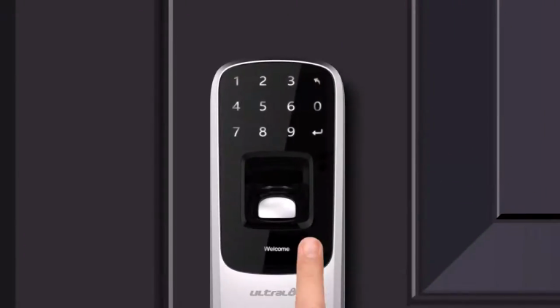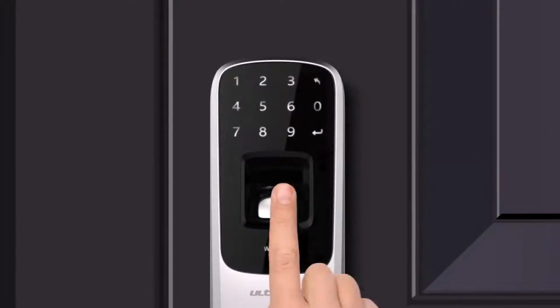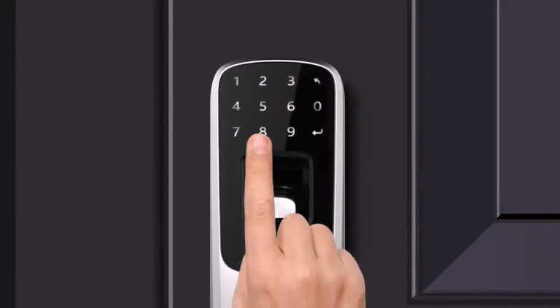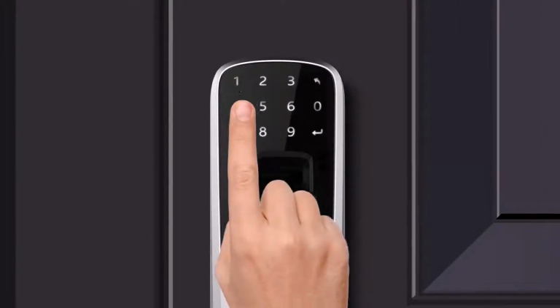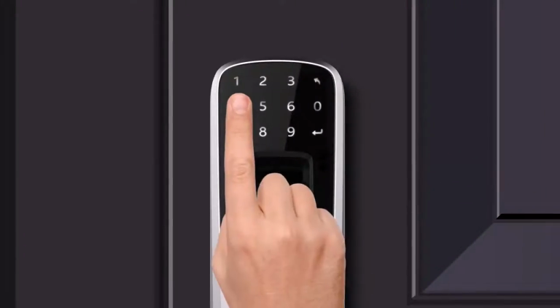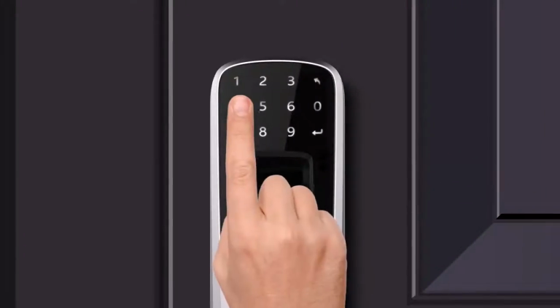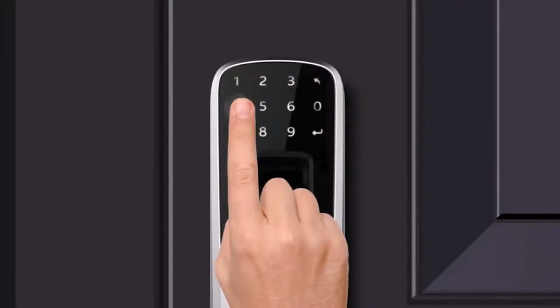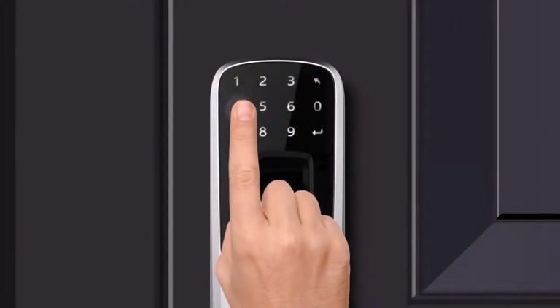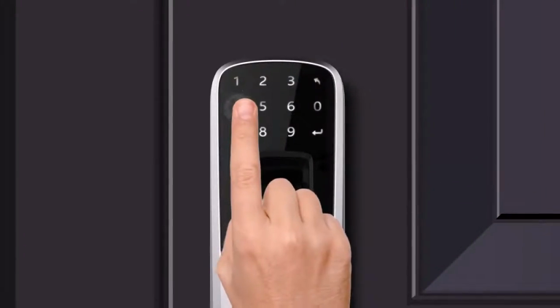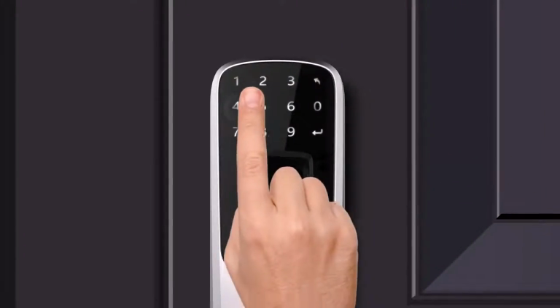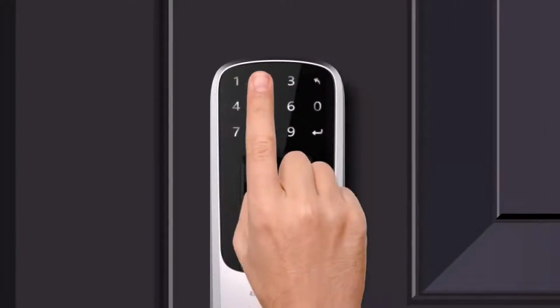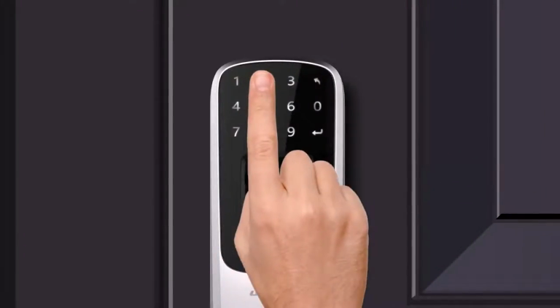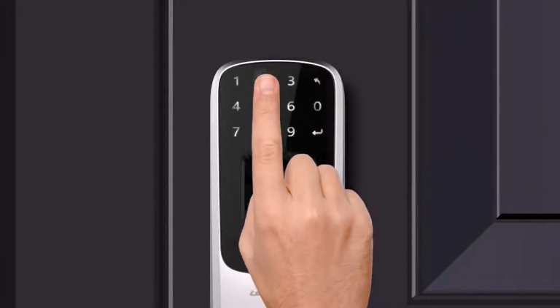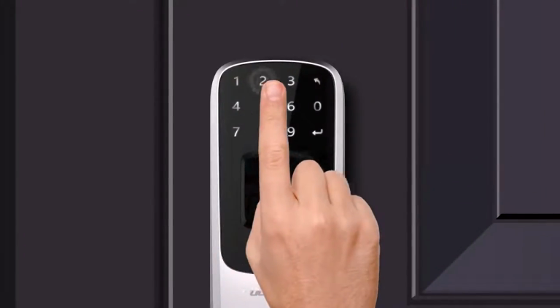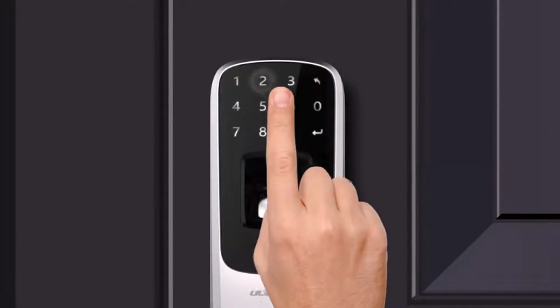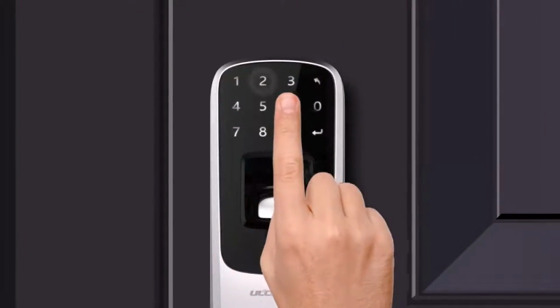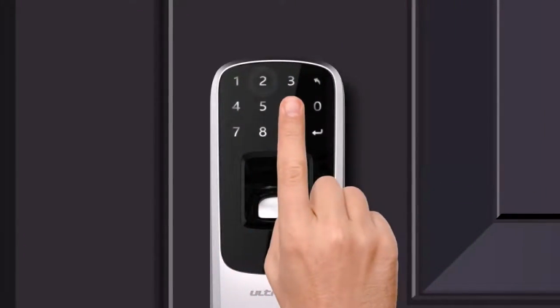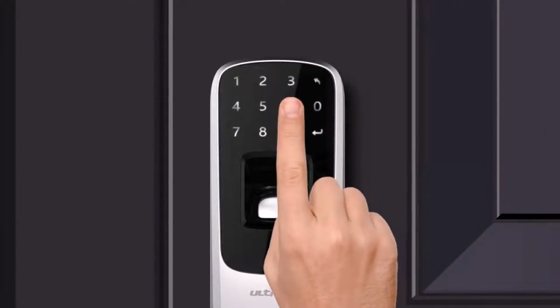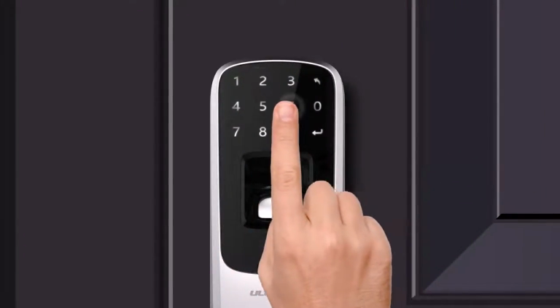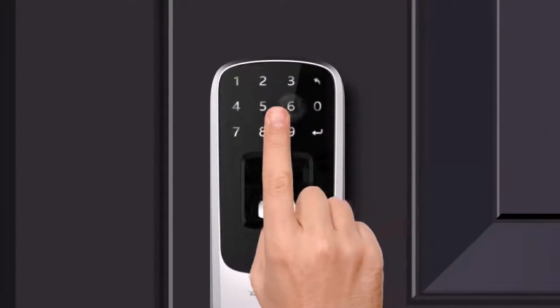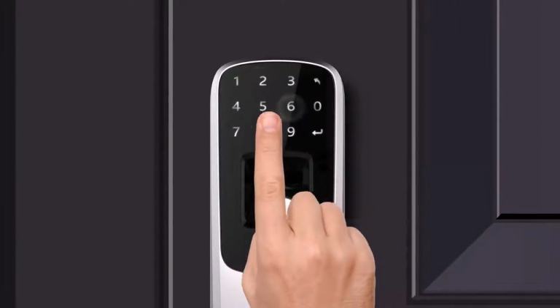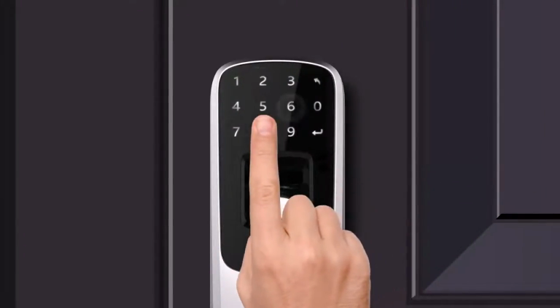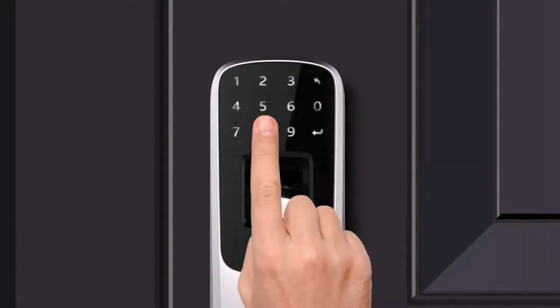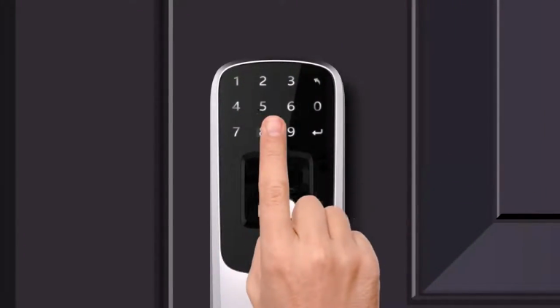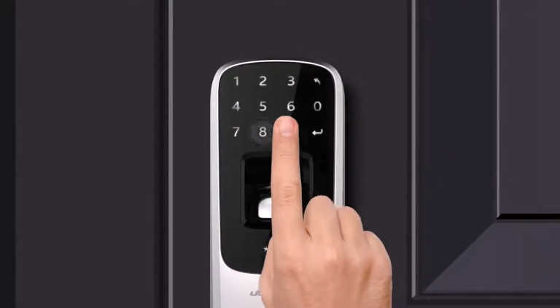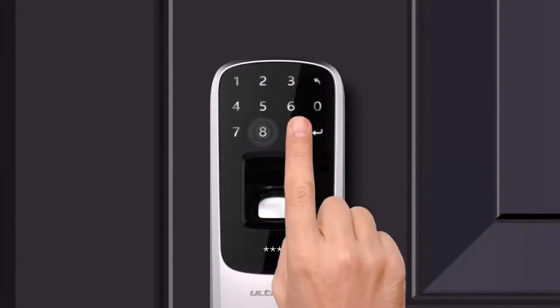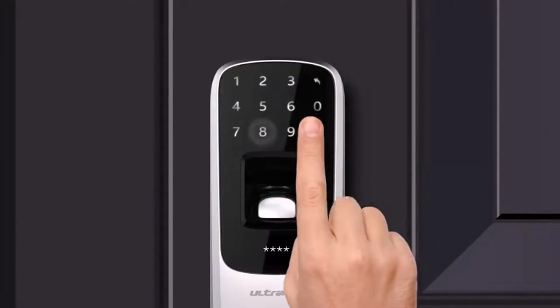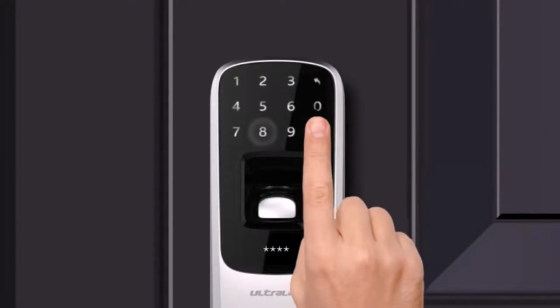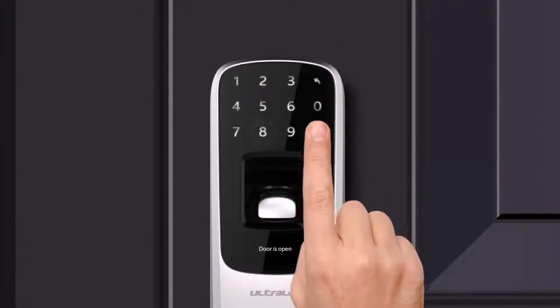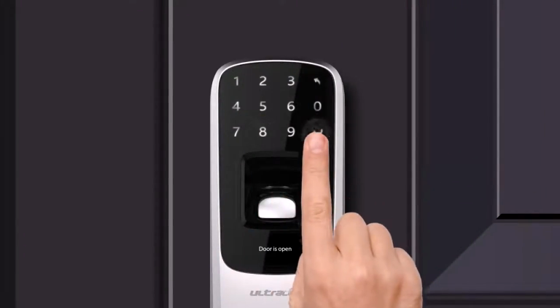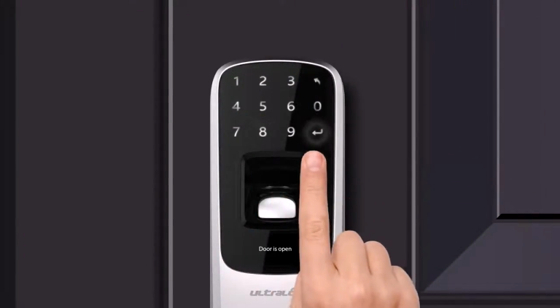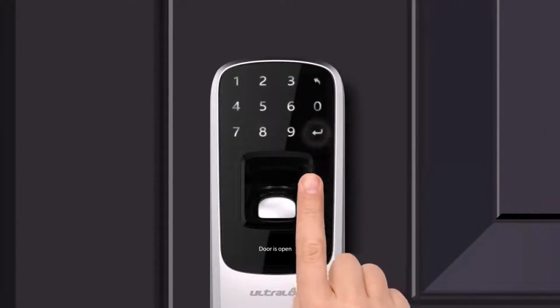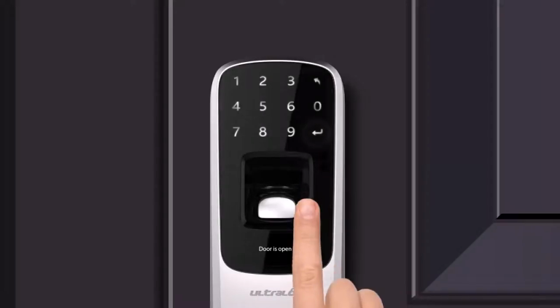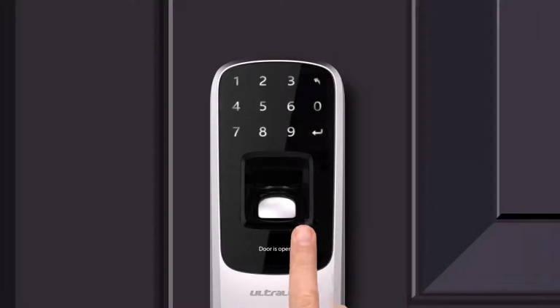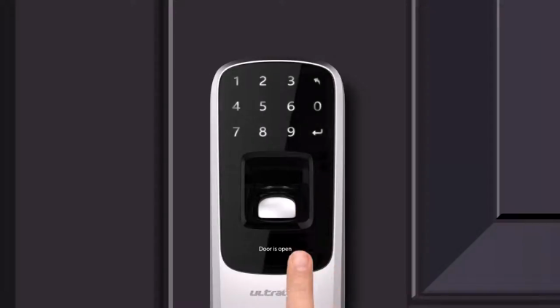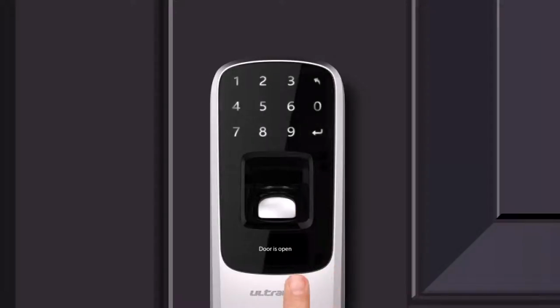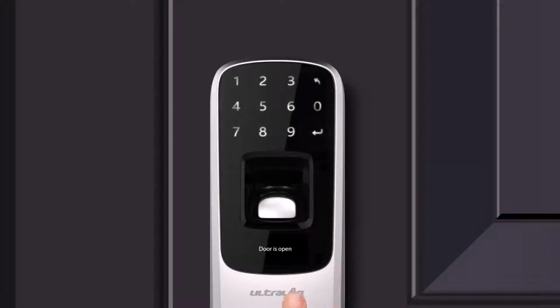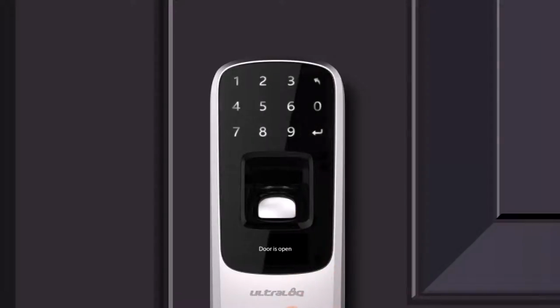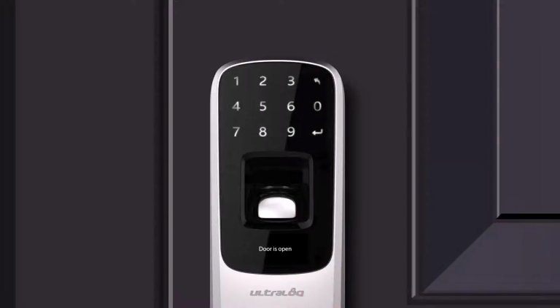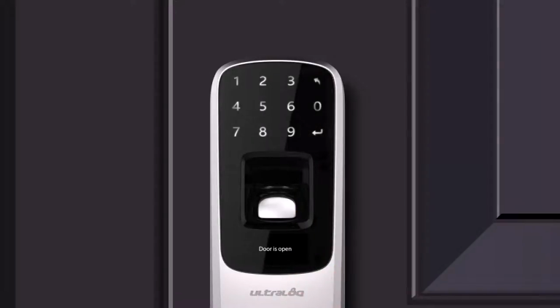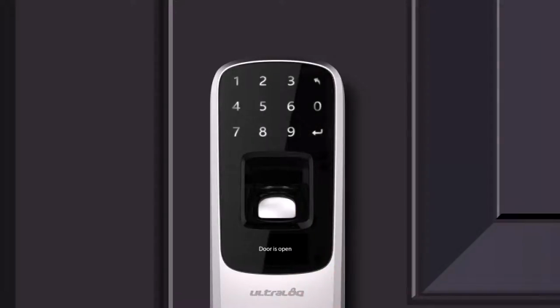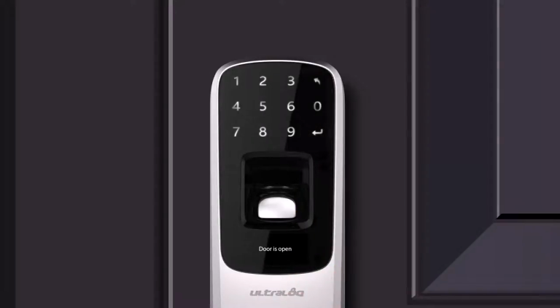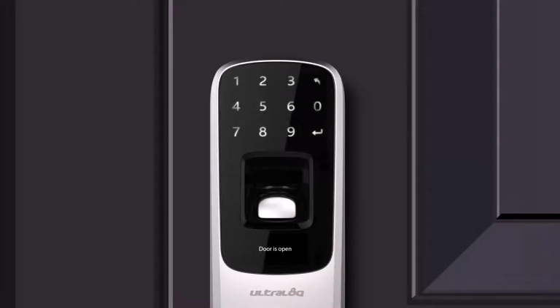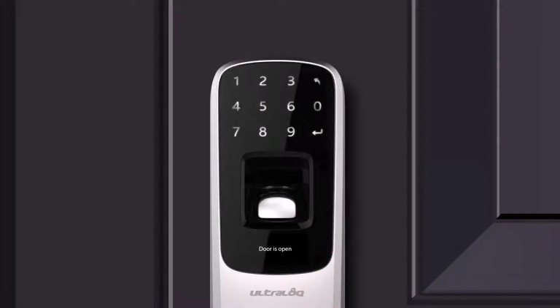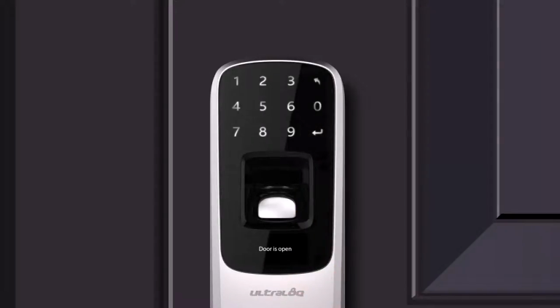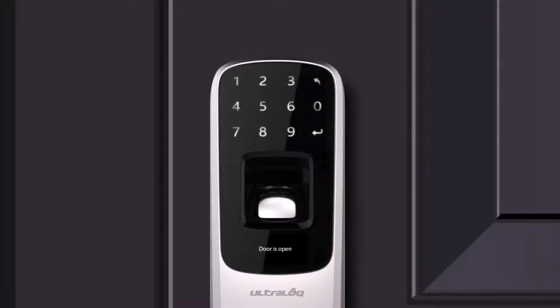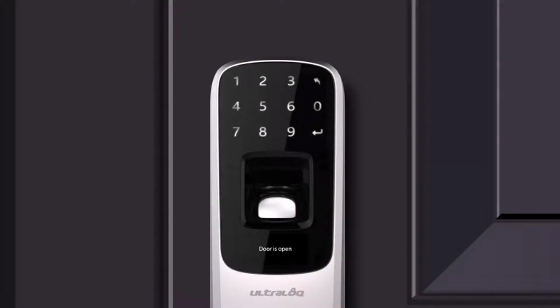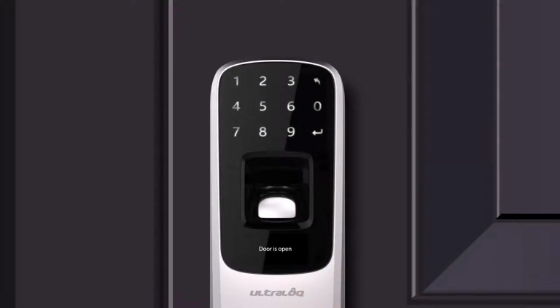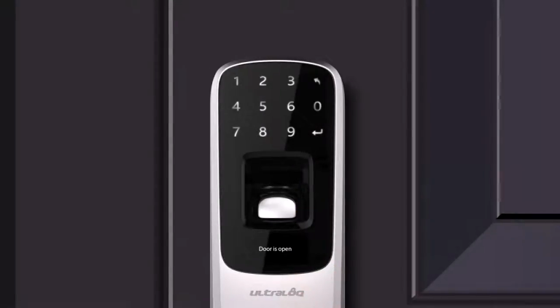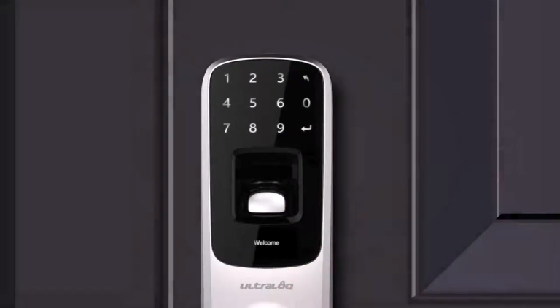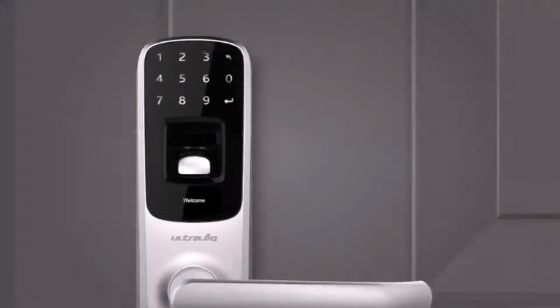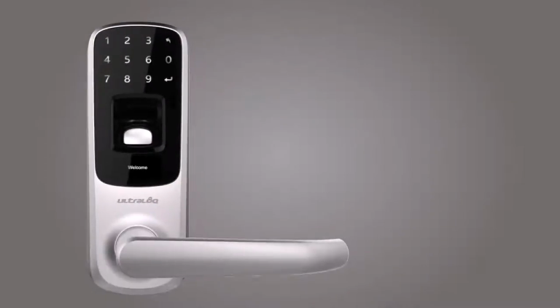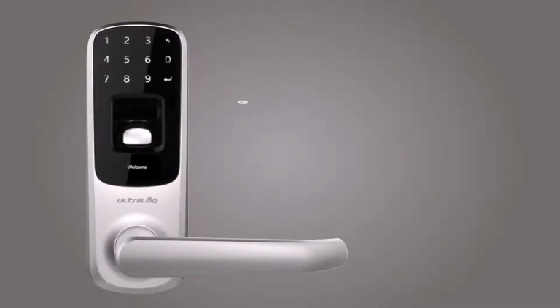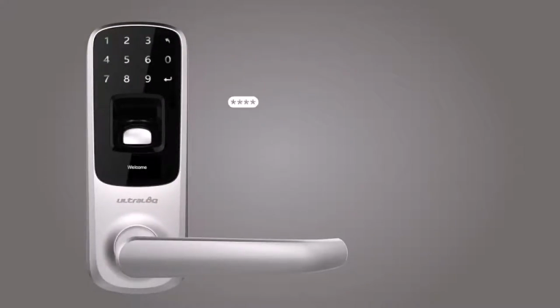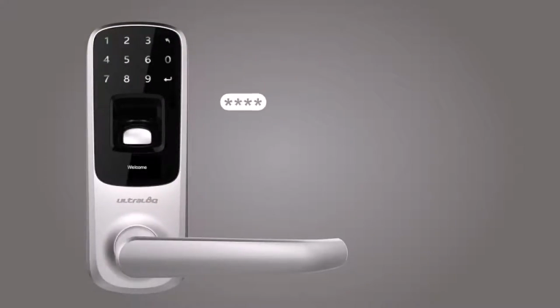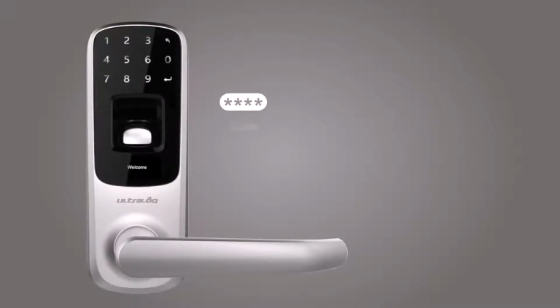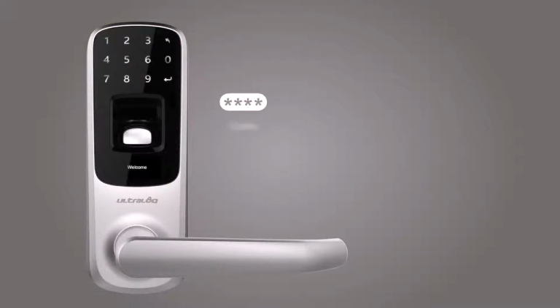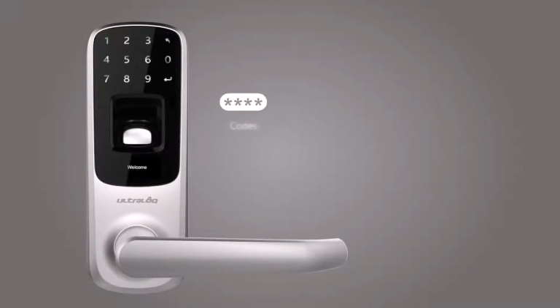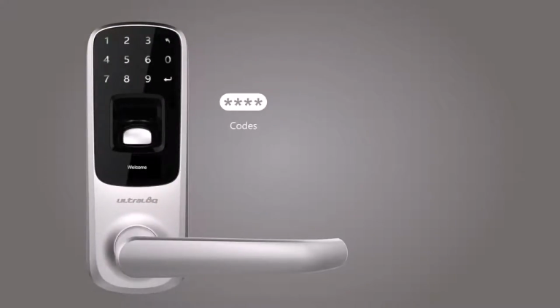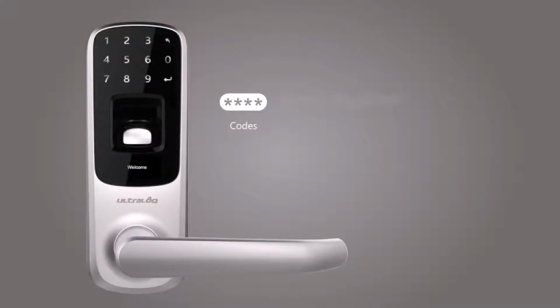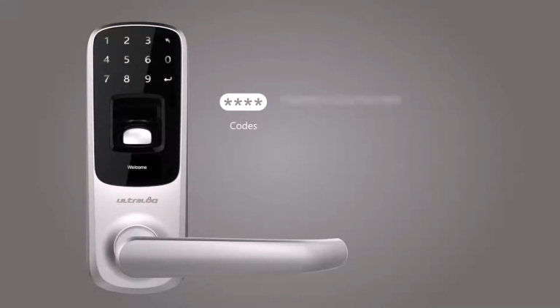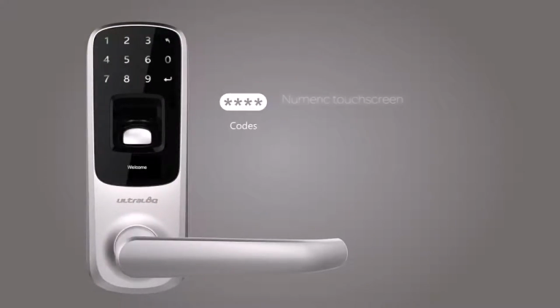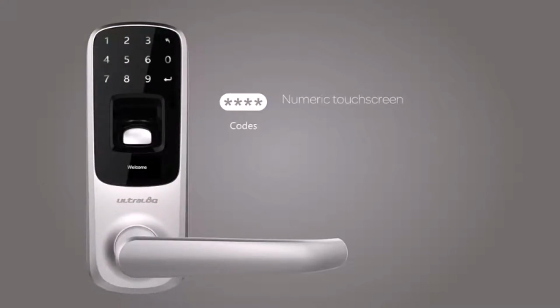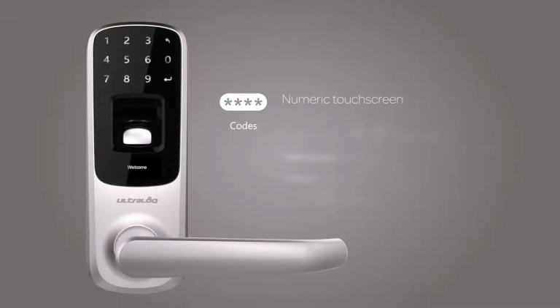You can also gain access through a 4 to 8 digit password with up to 100 million different combinations and unique anti-peep password technology.